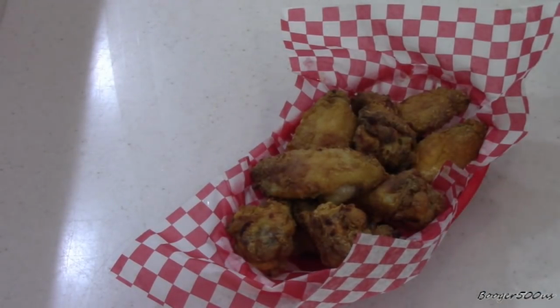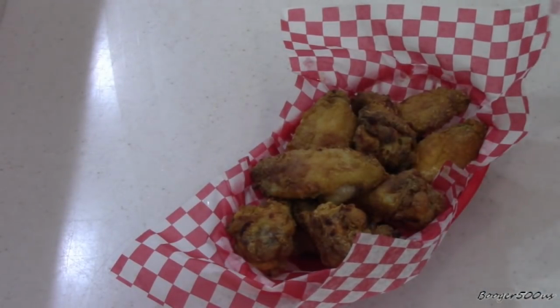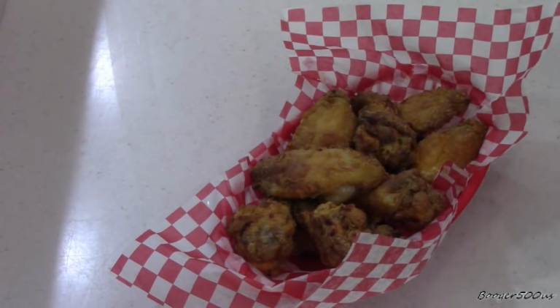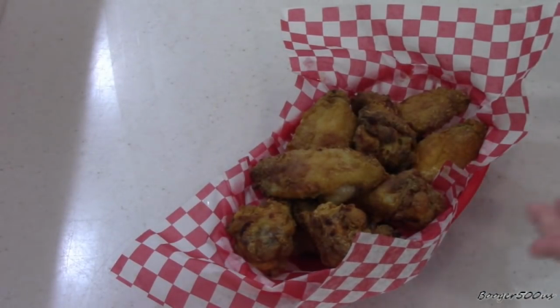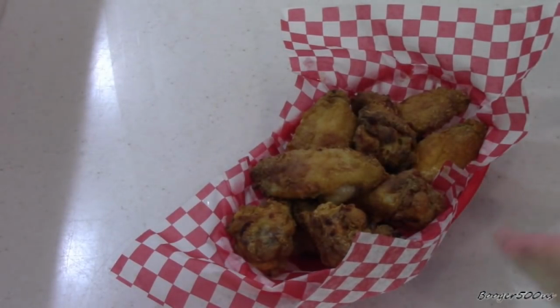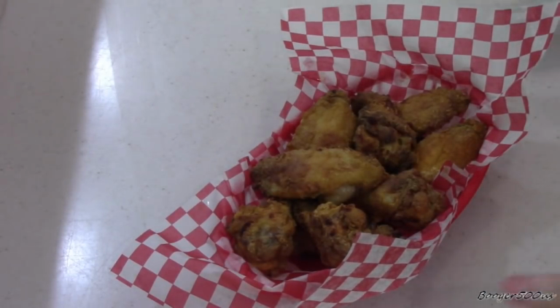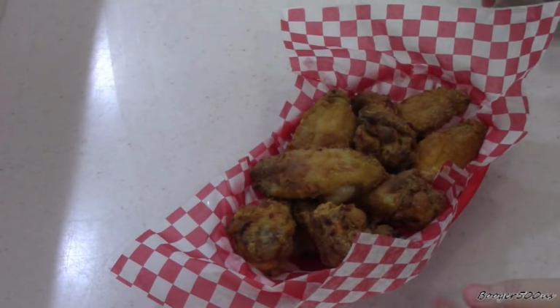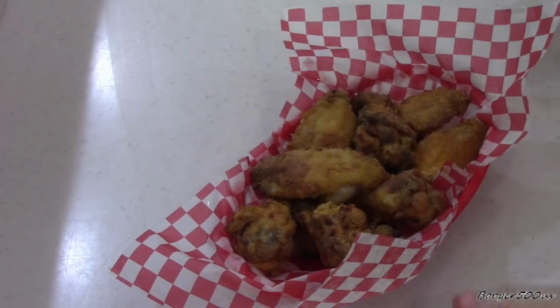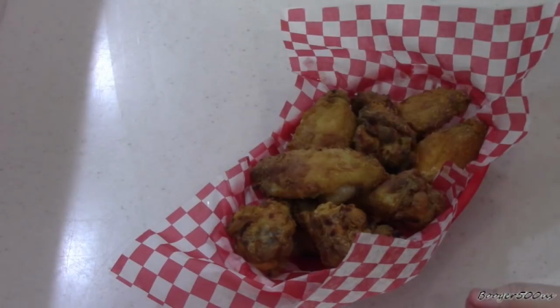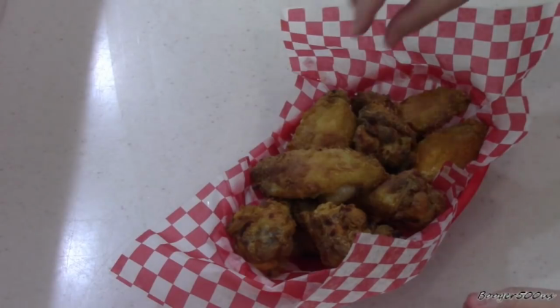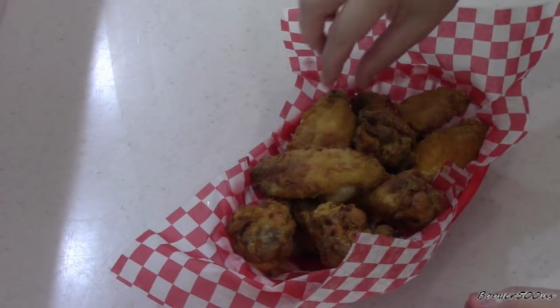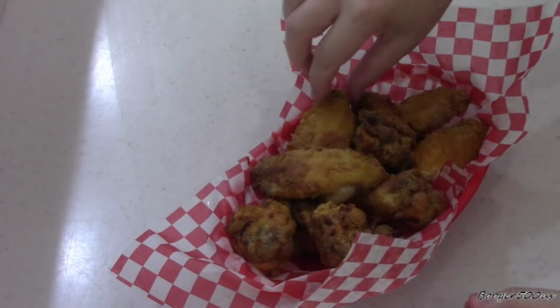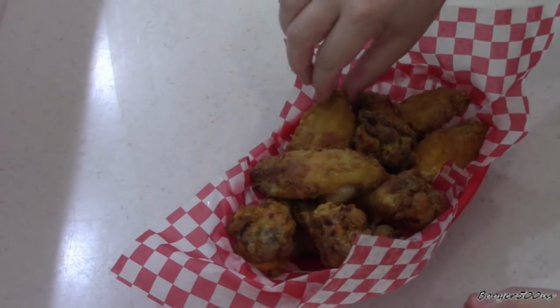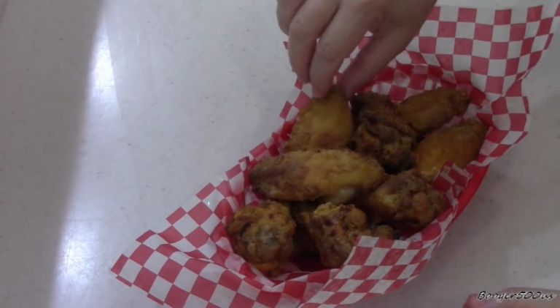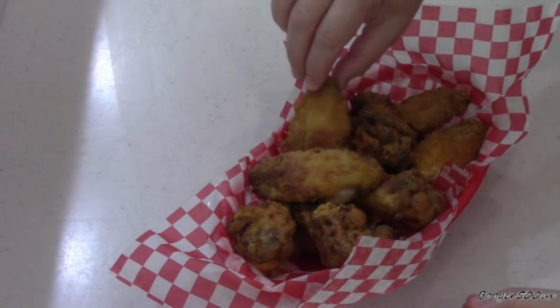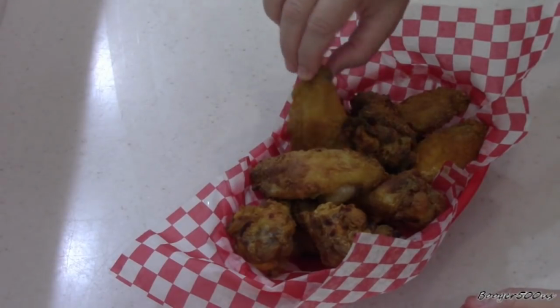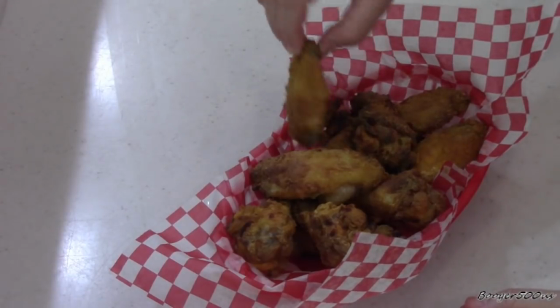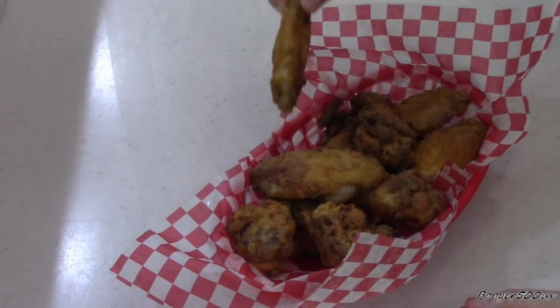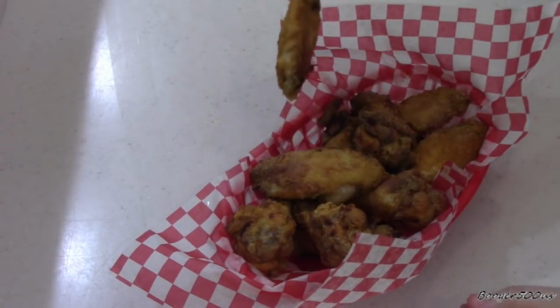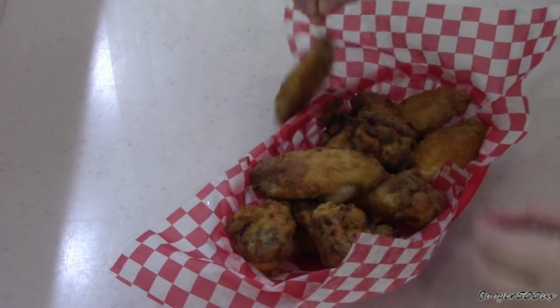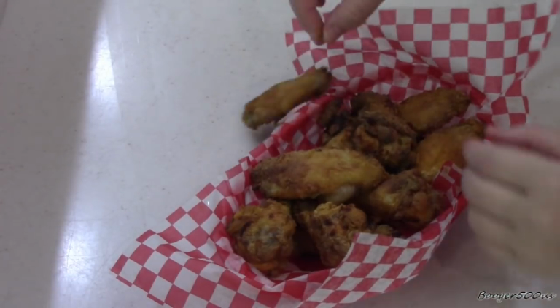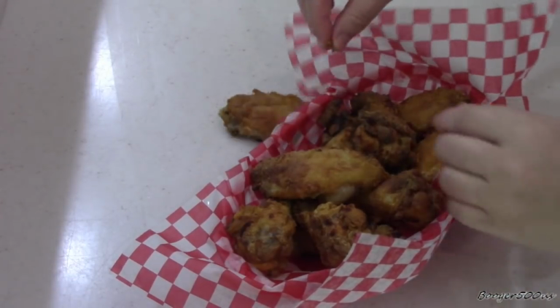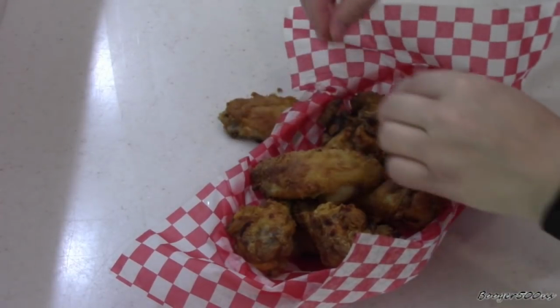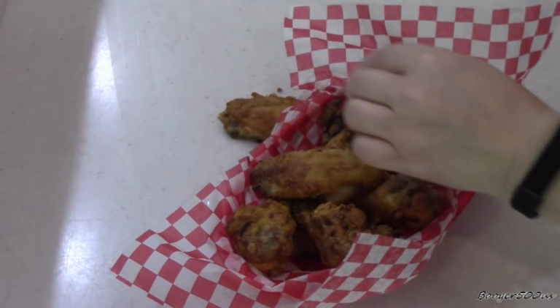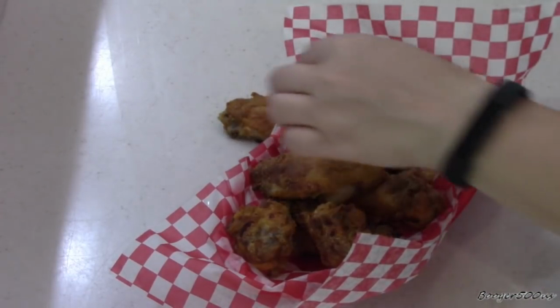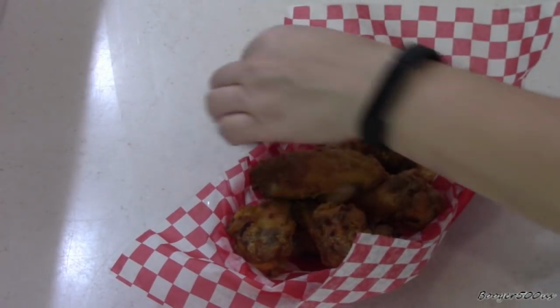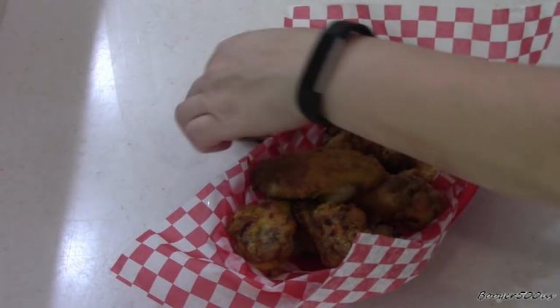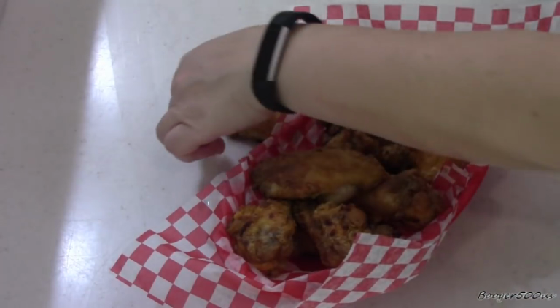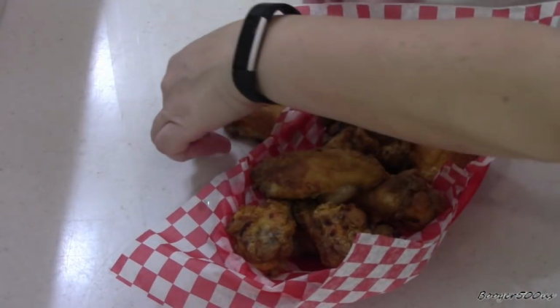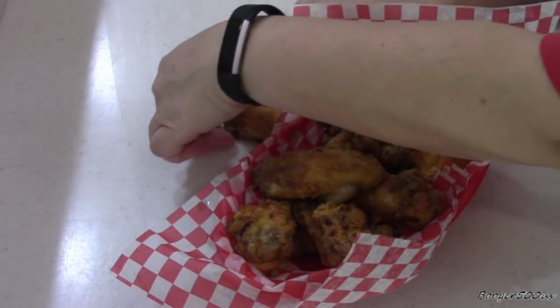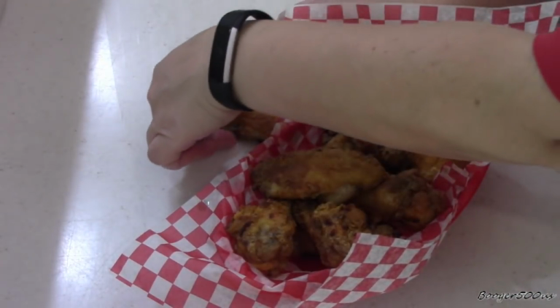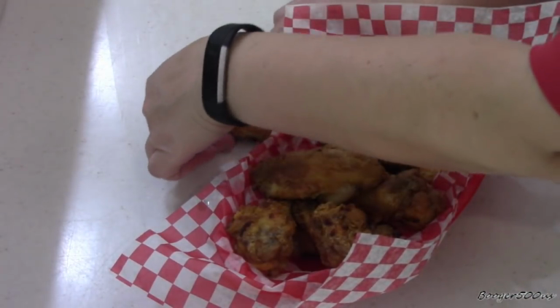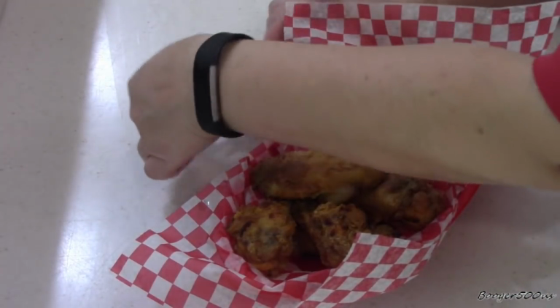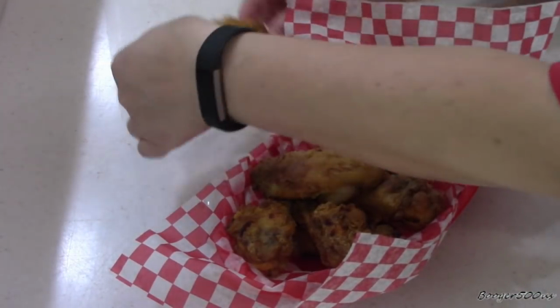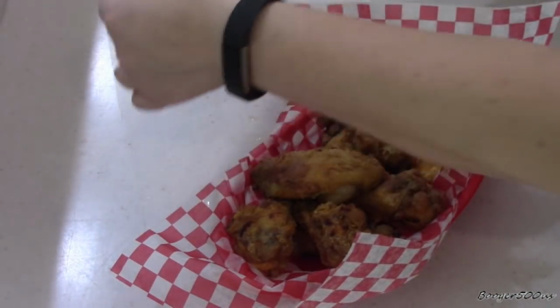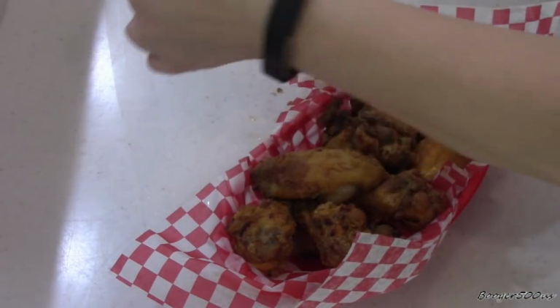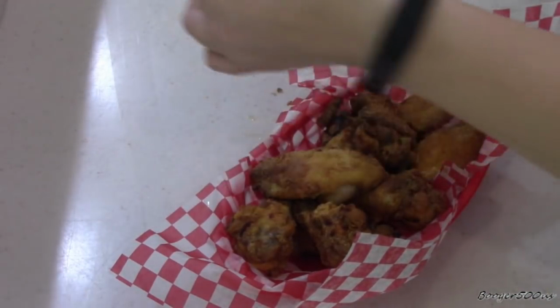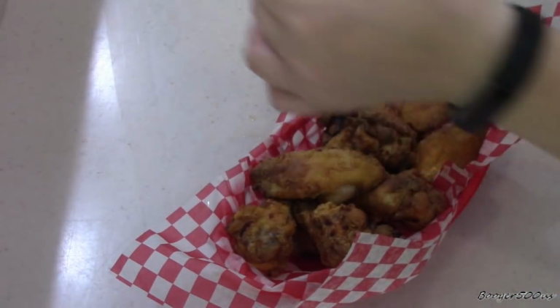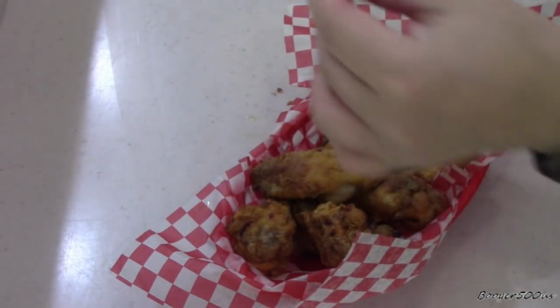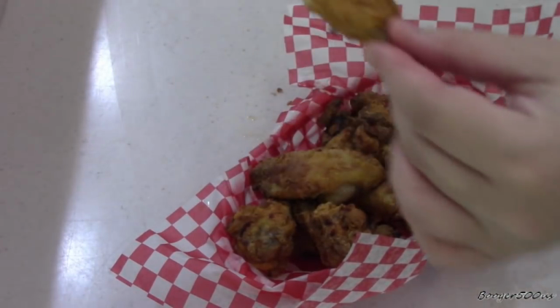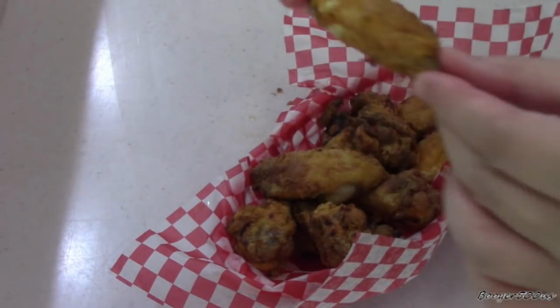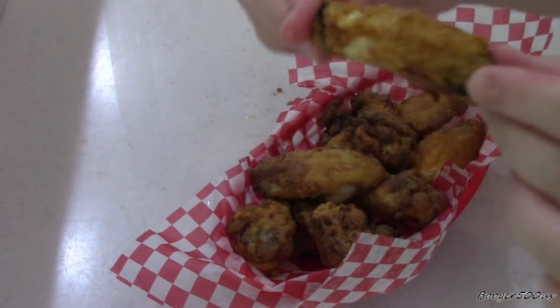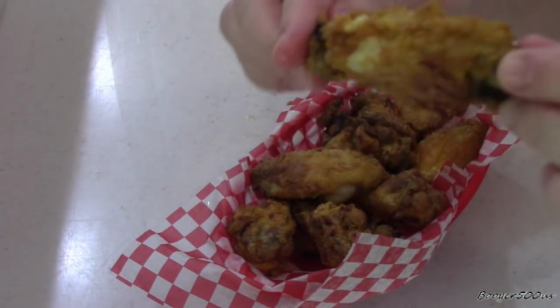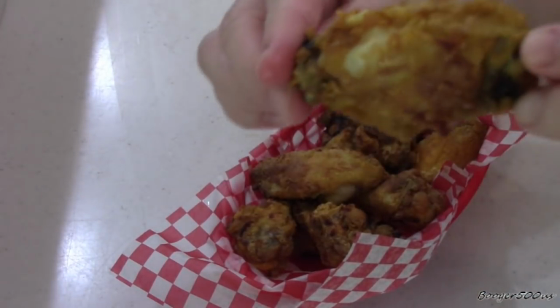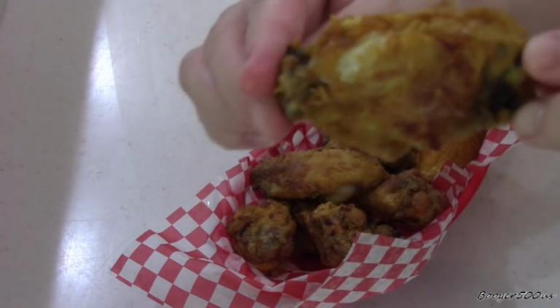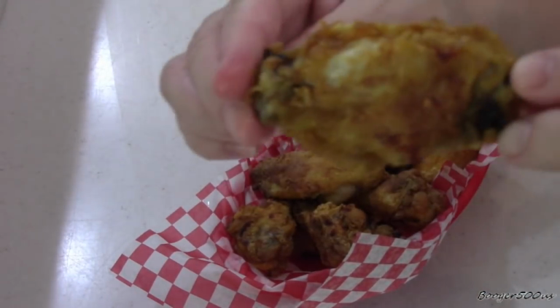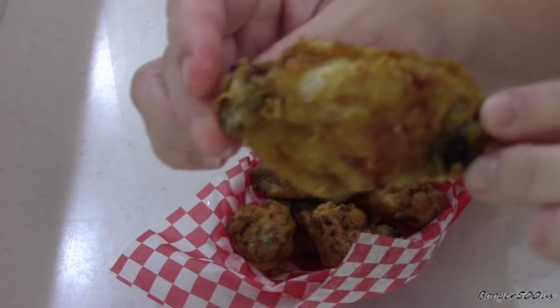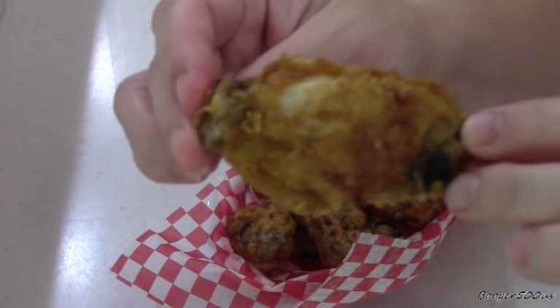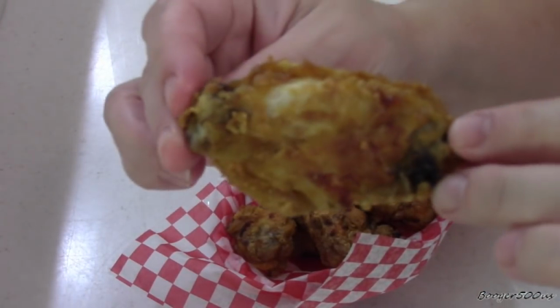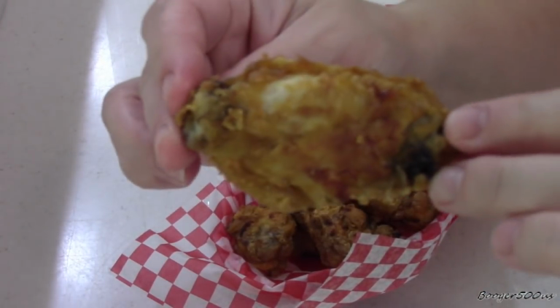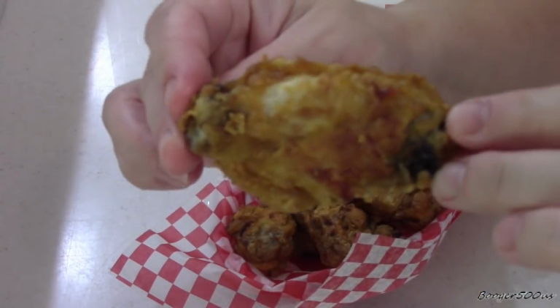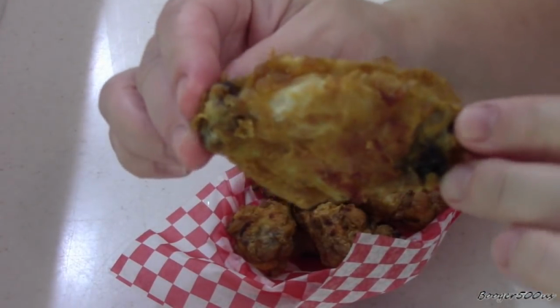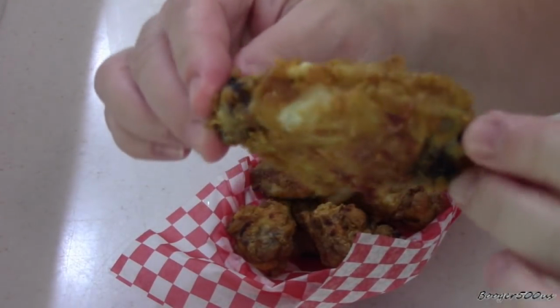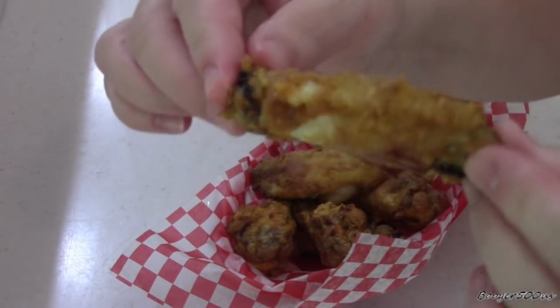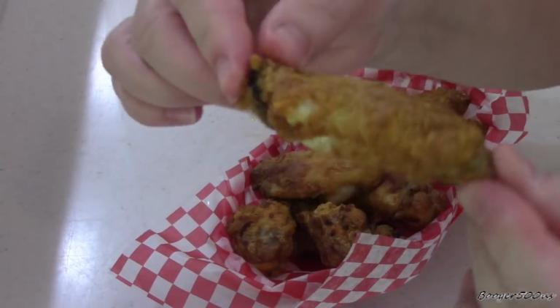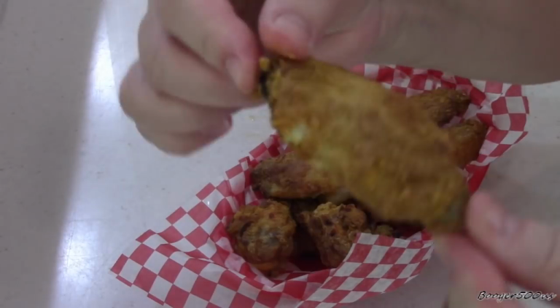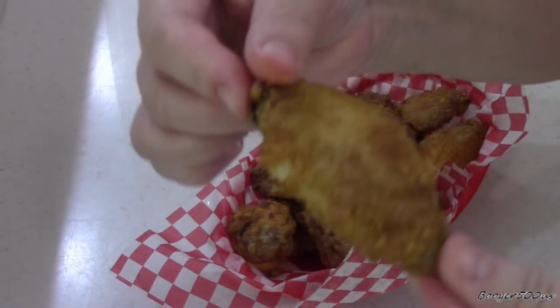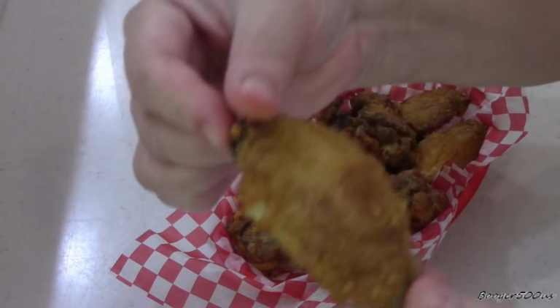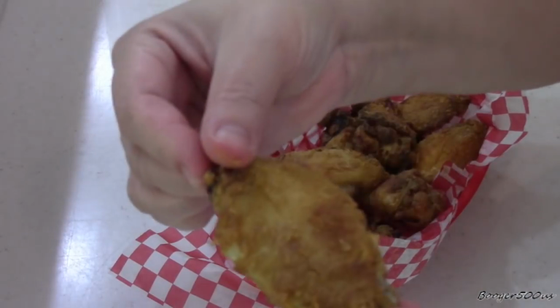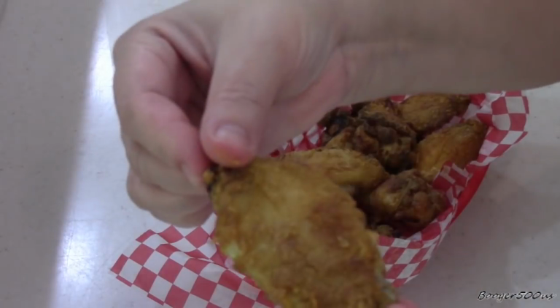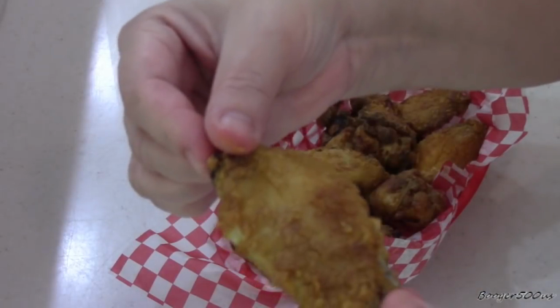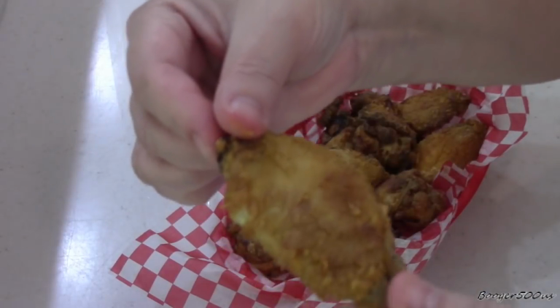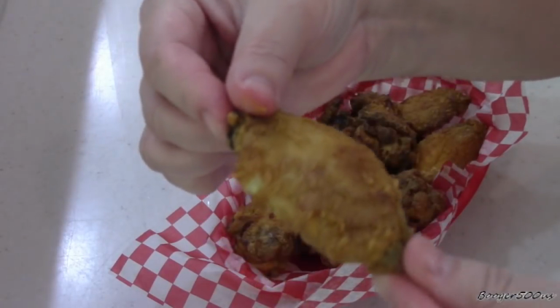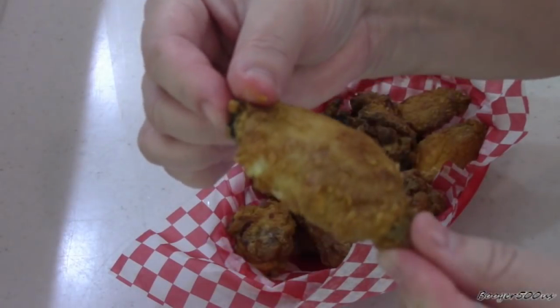Okay, look at that — air-fried! I'm anxious. It smells so good.